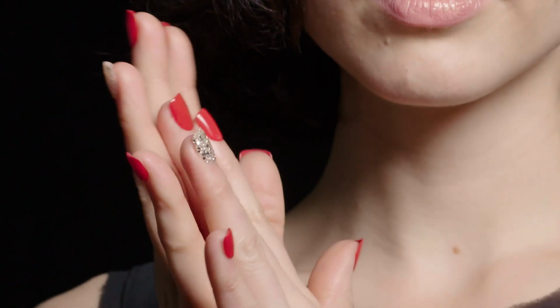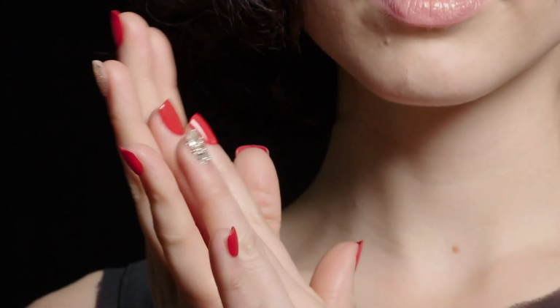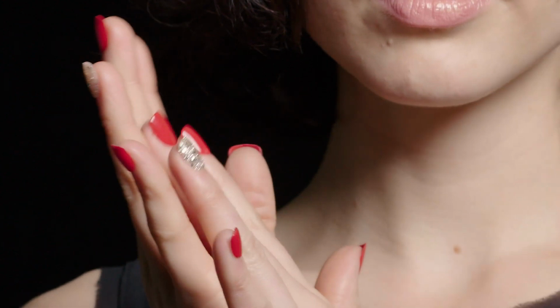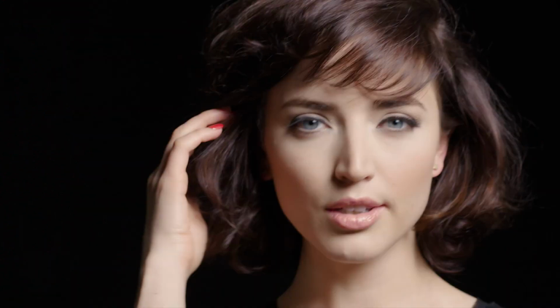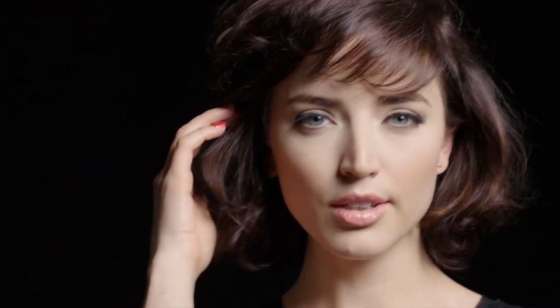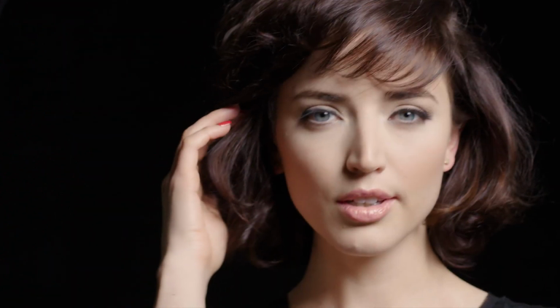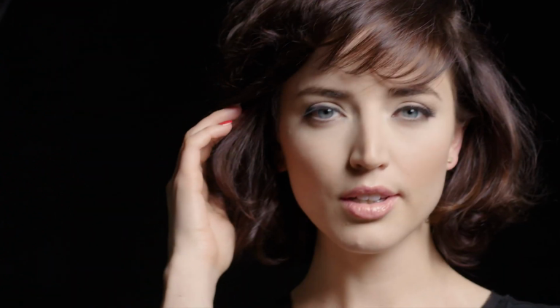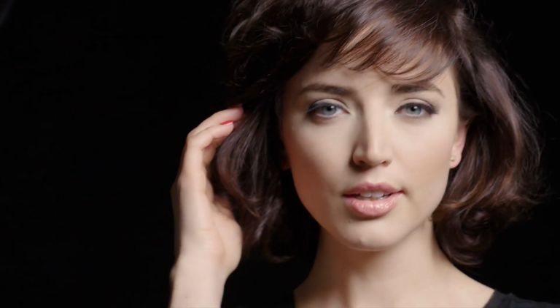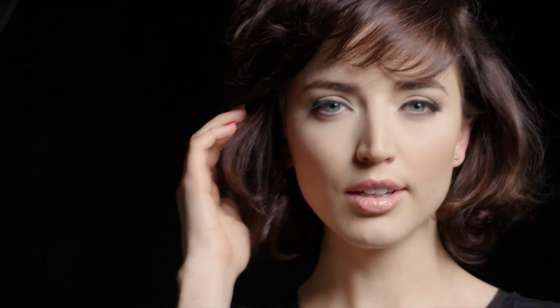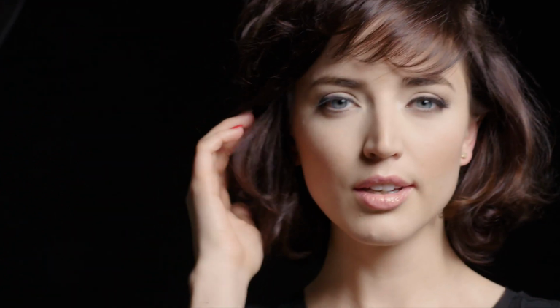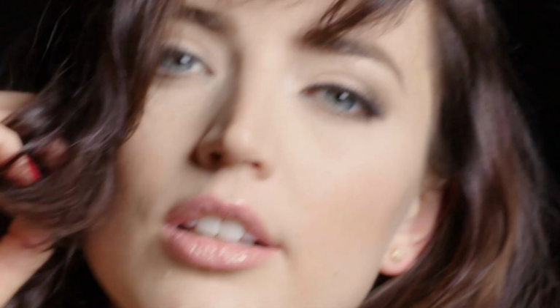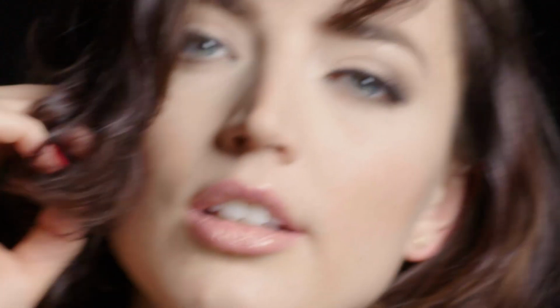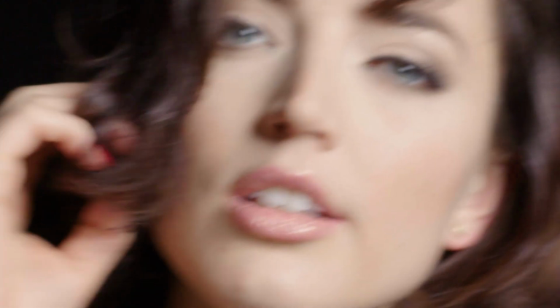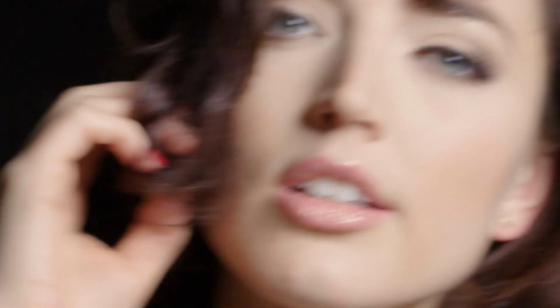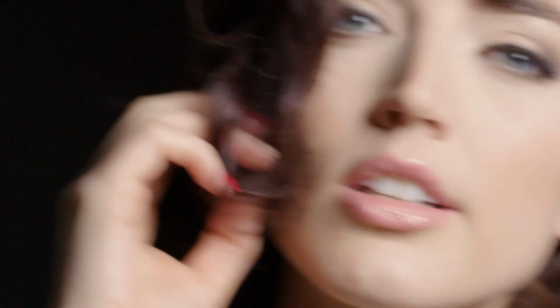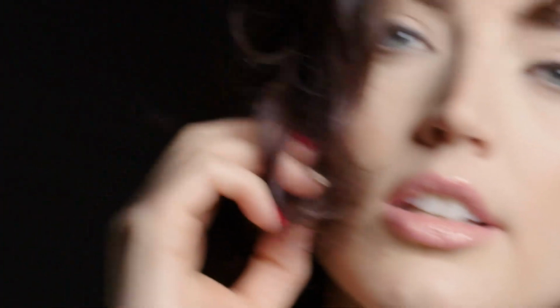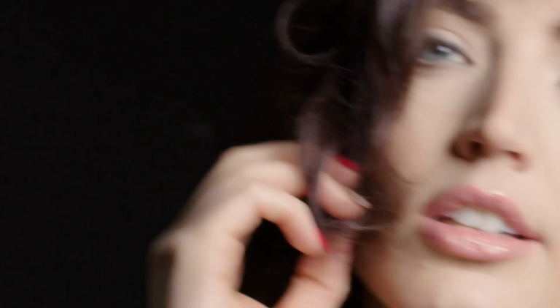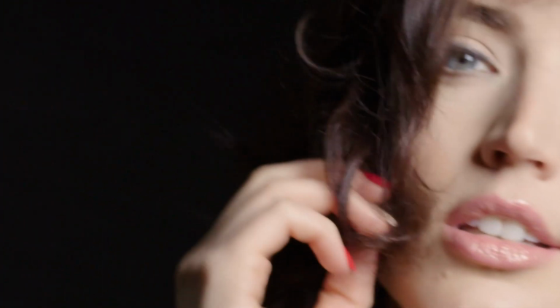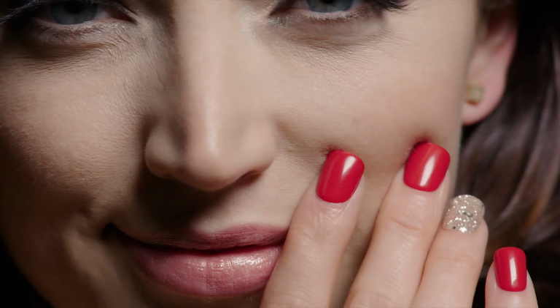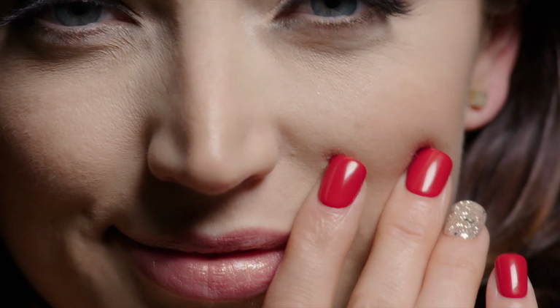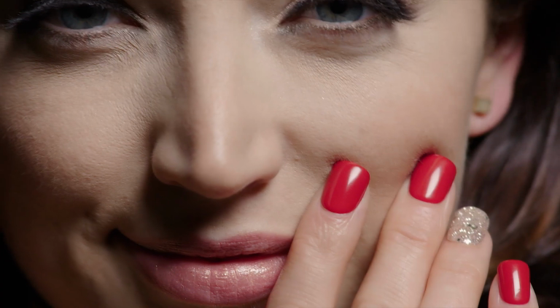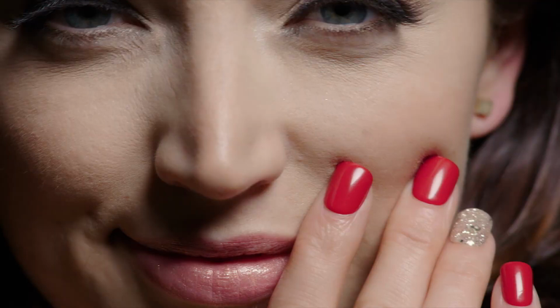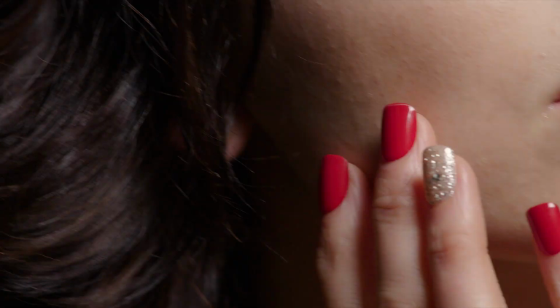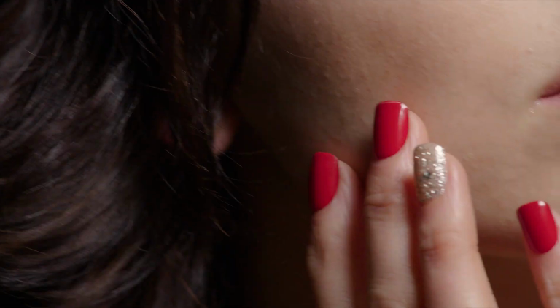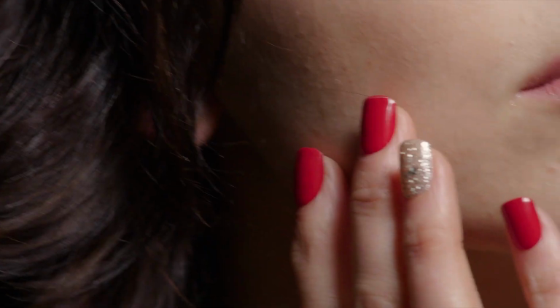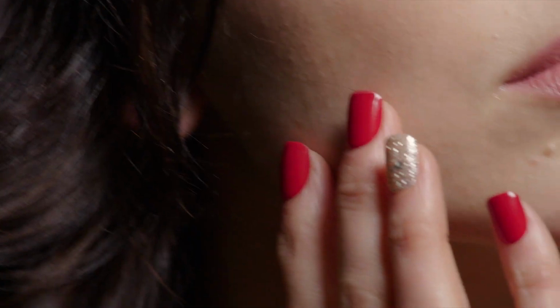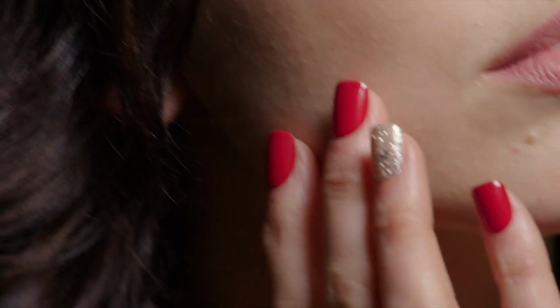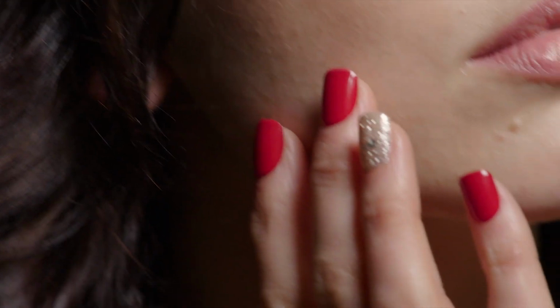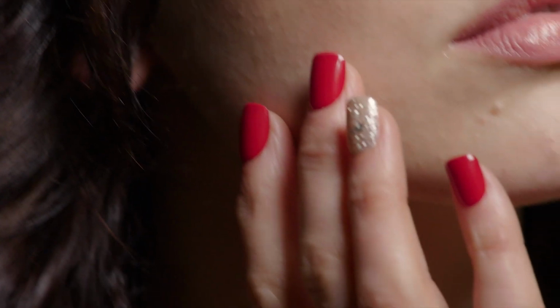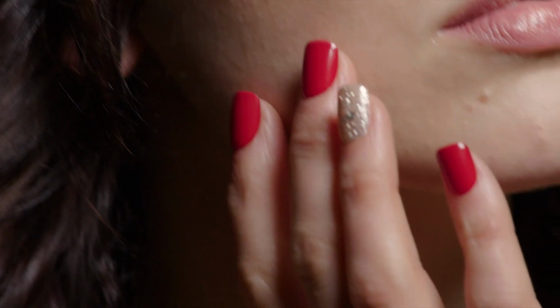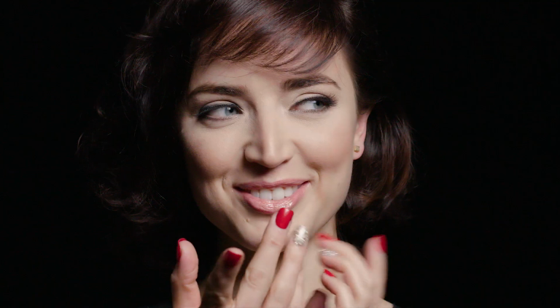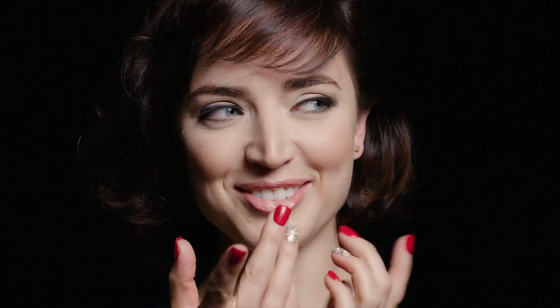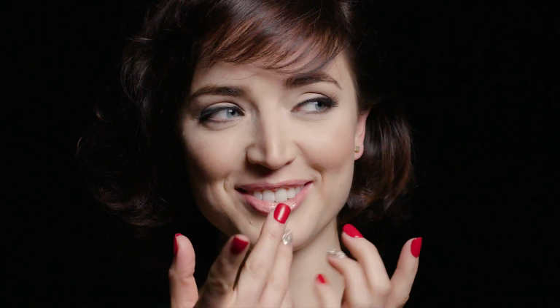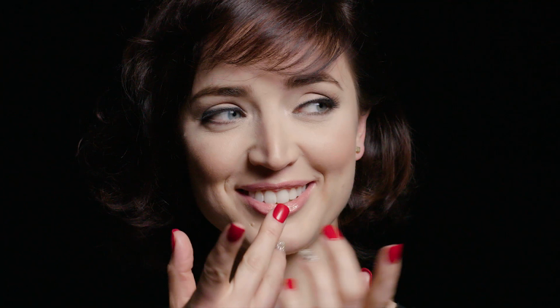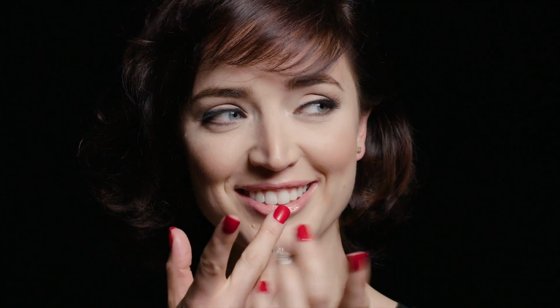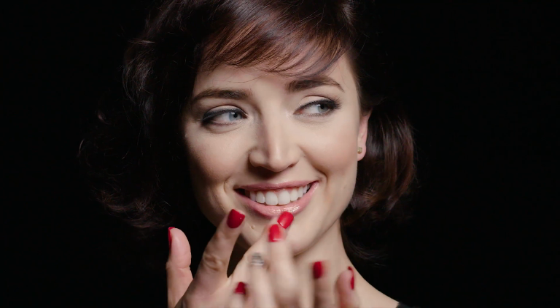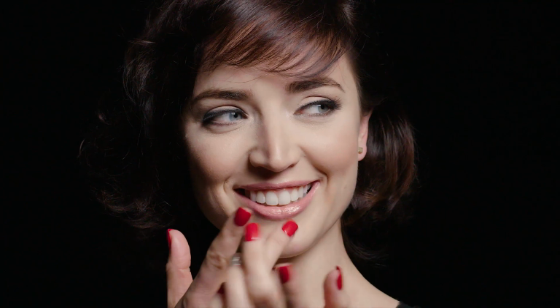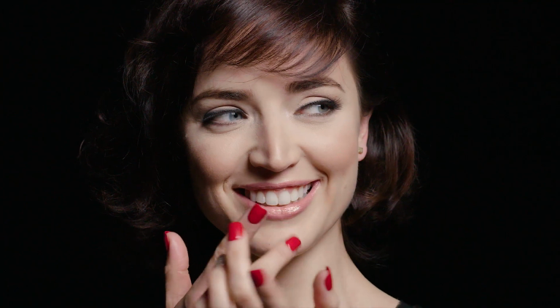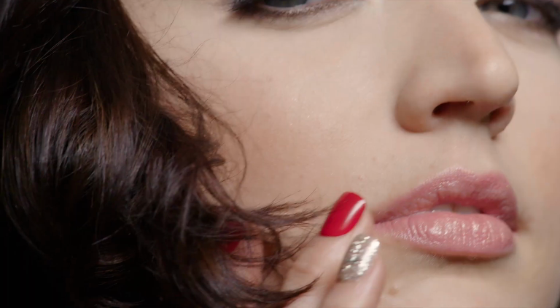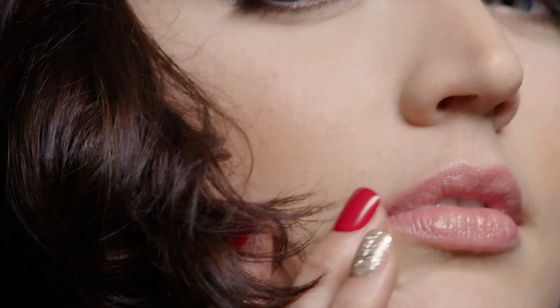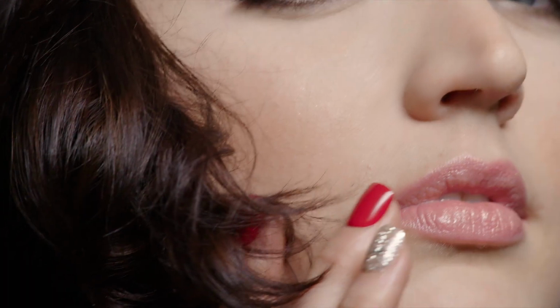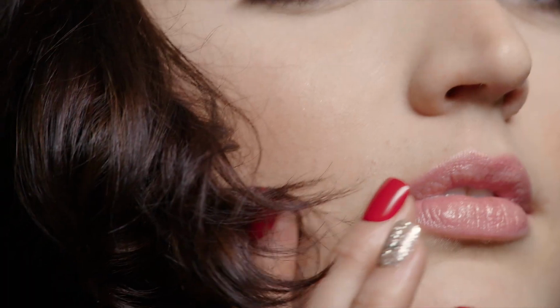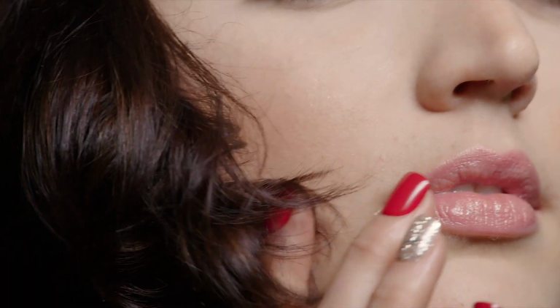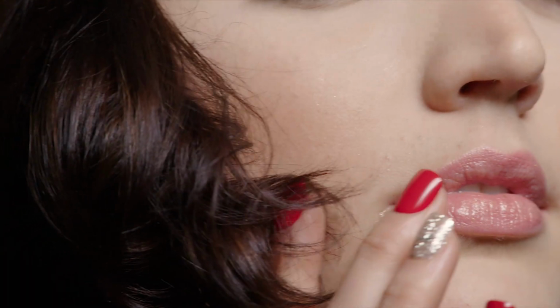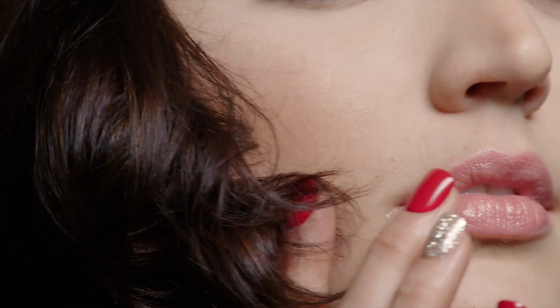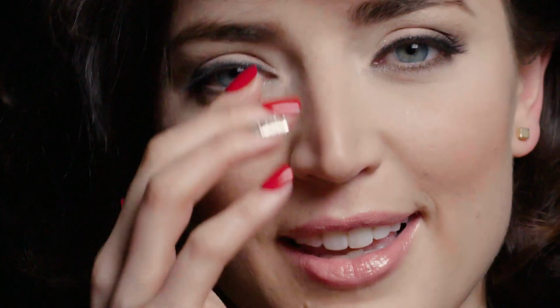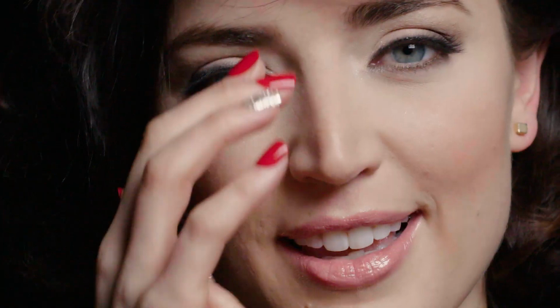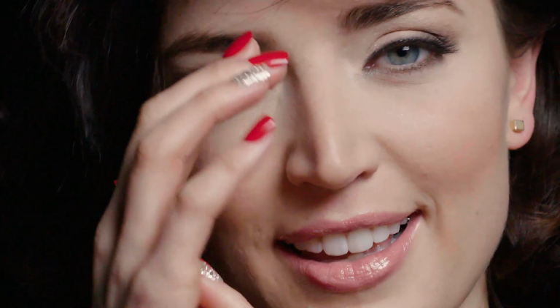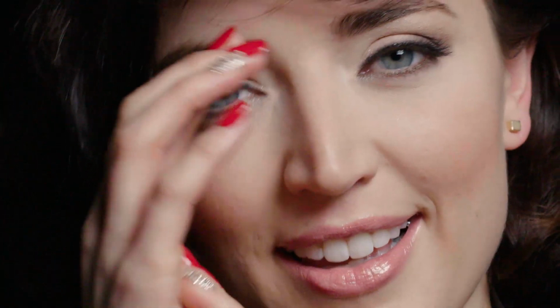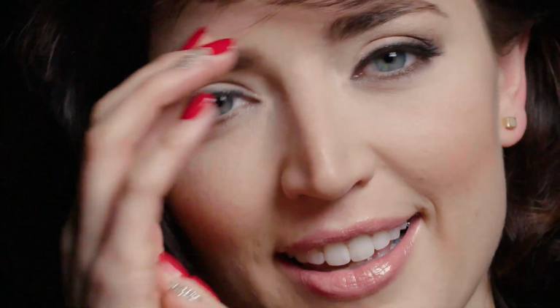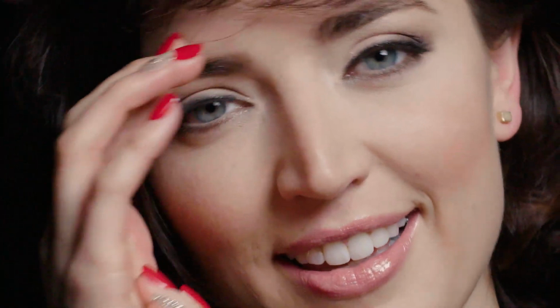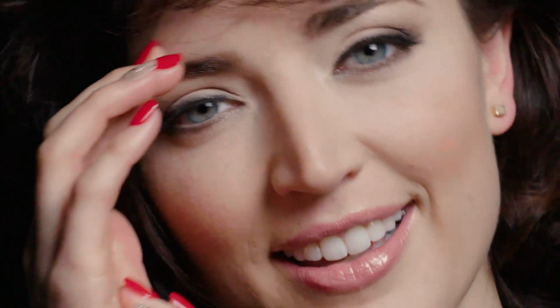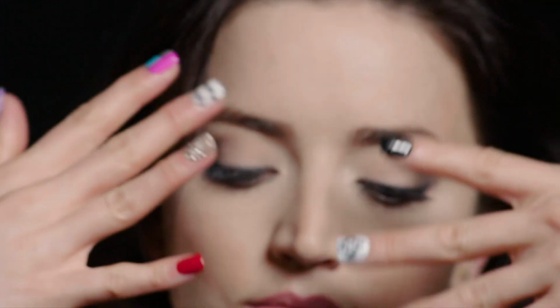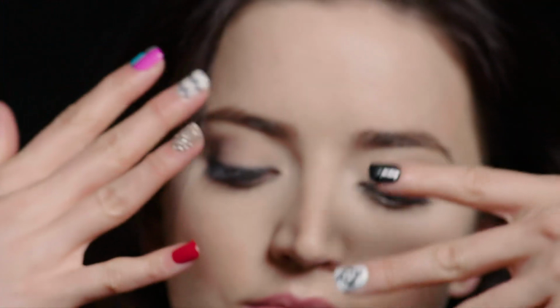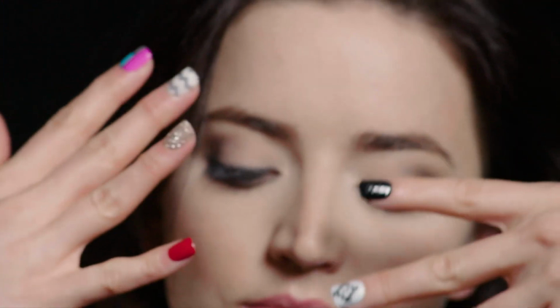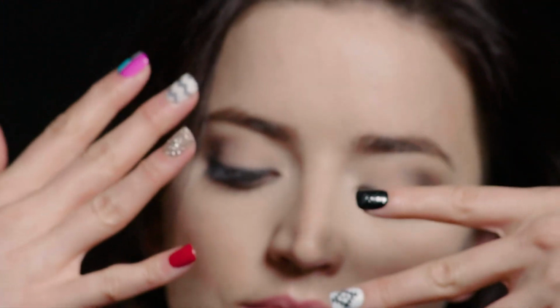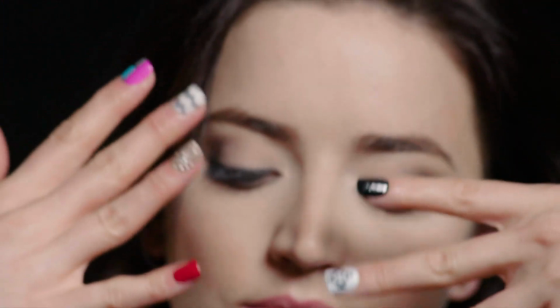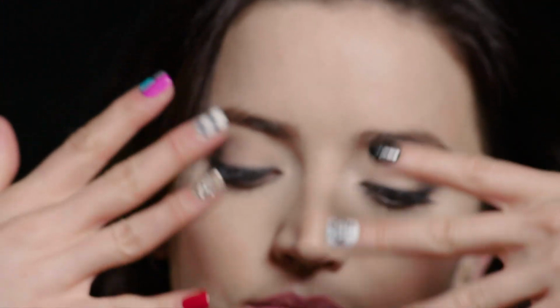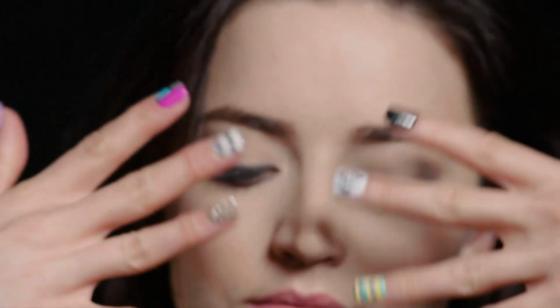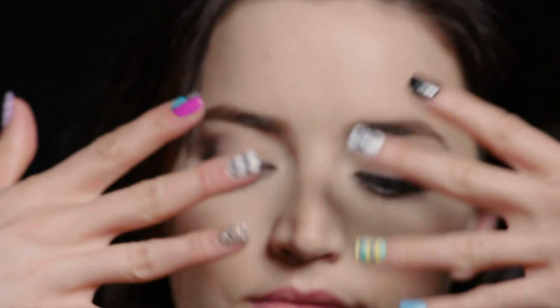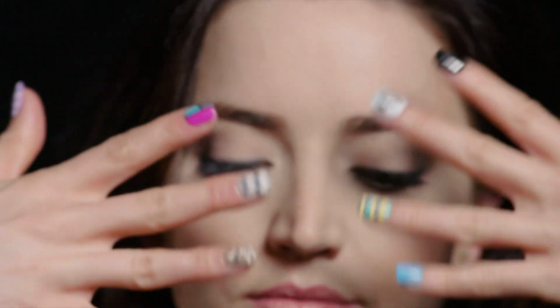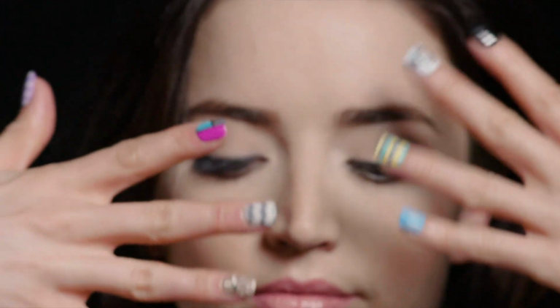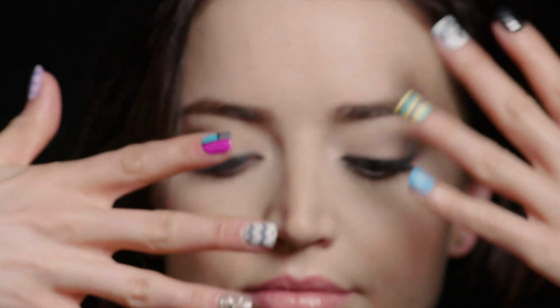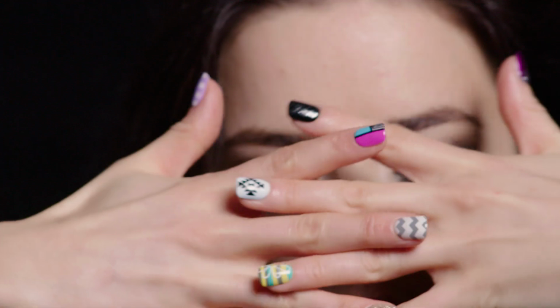Since they require no glue, they're not only safe on the natural nail but easy to remove when you feel like changing your look.